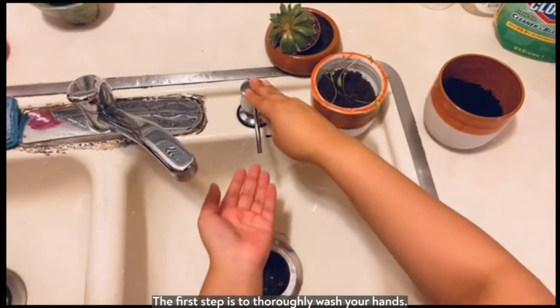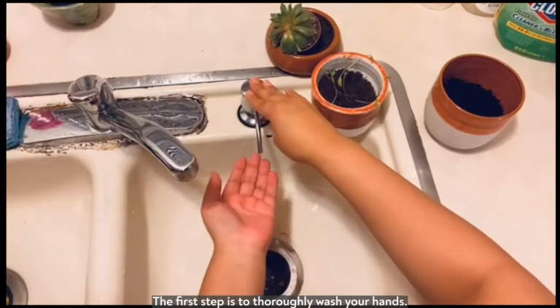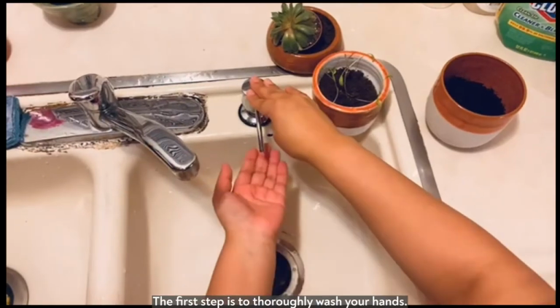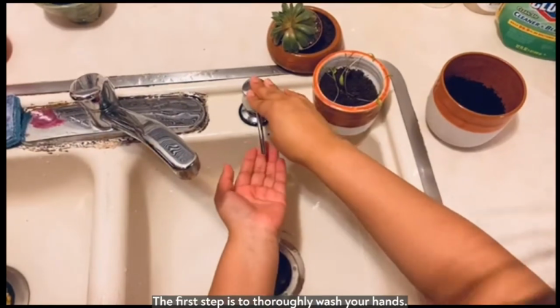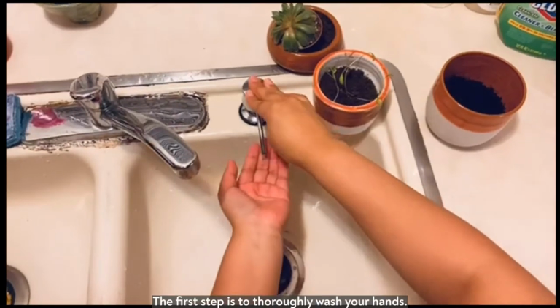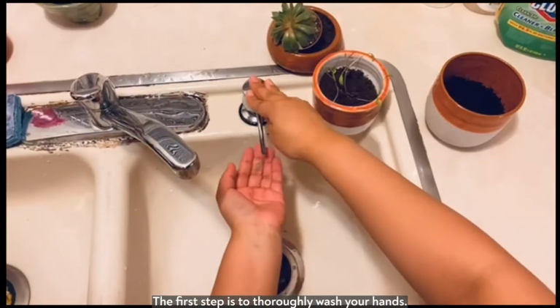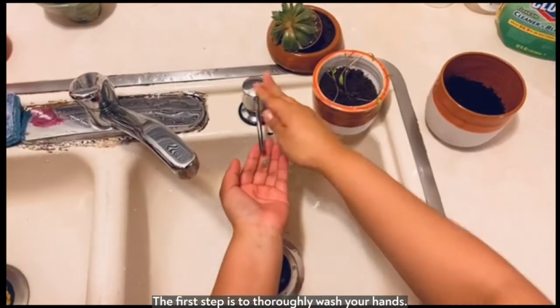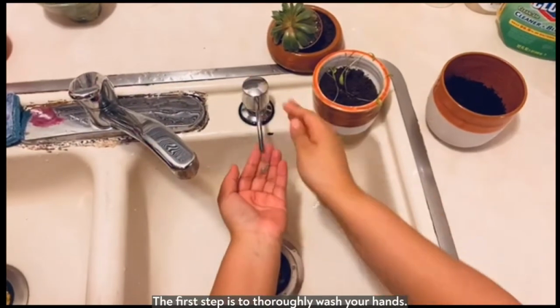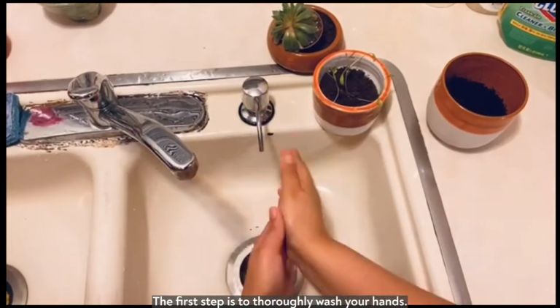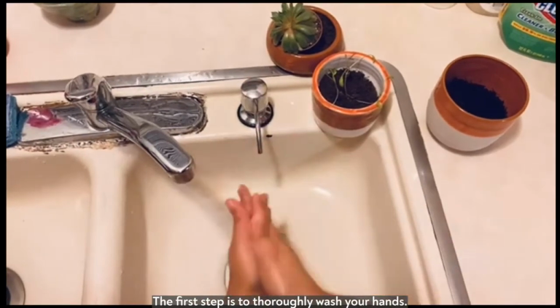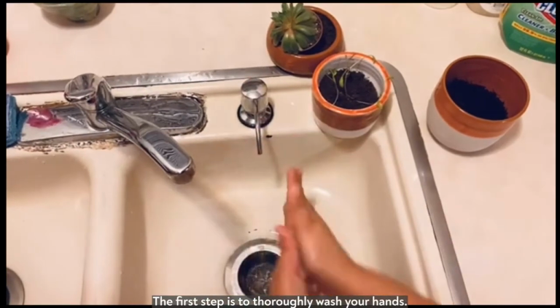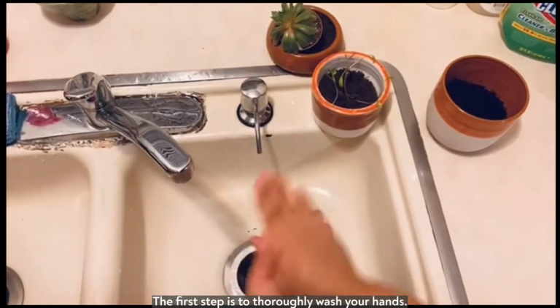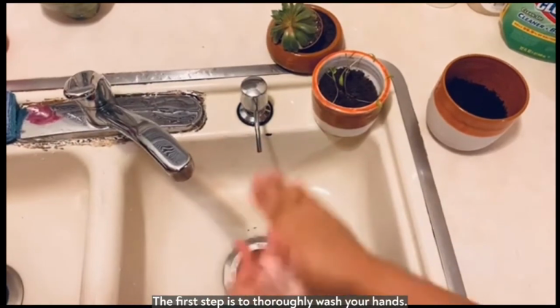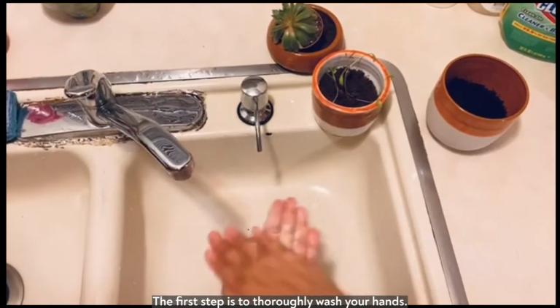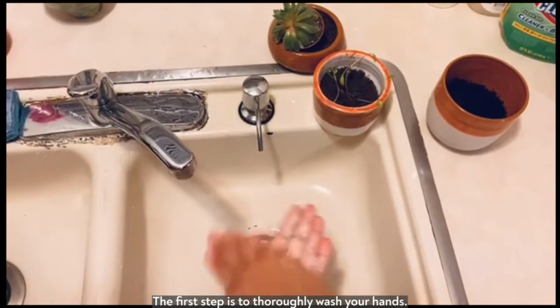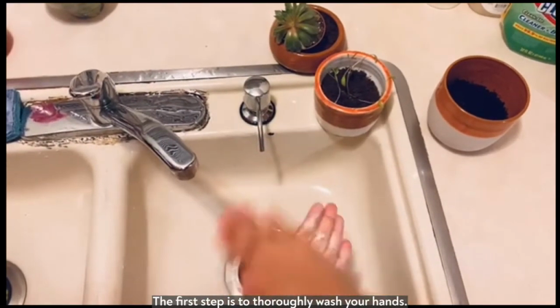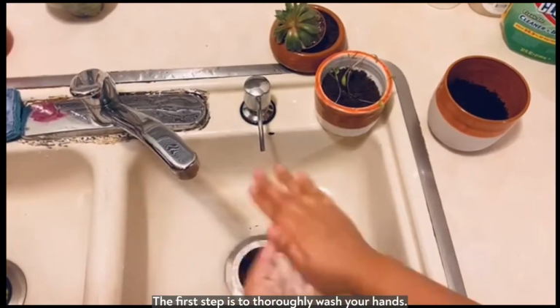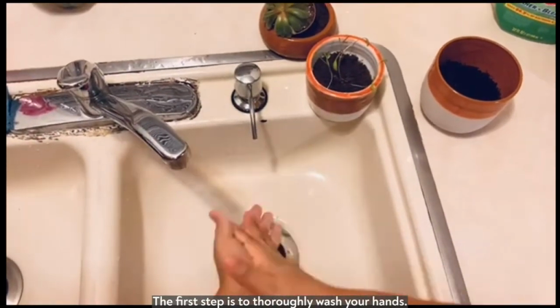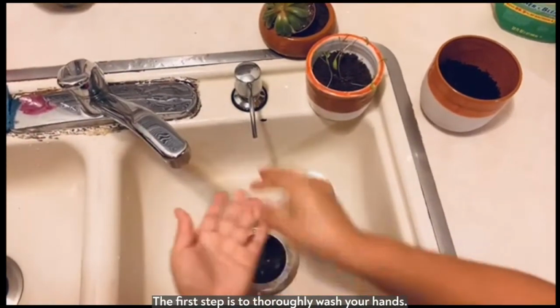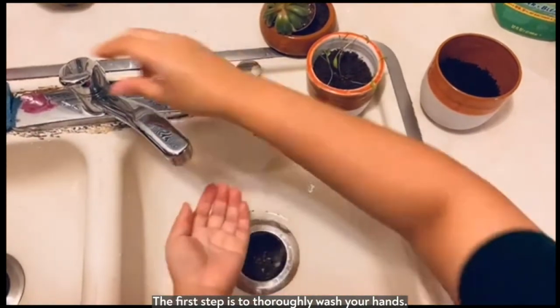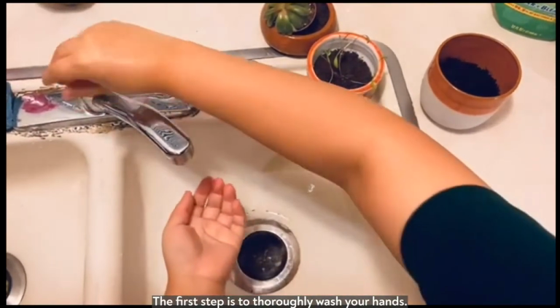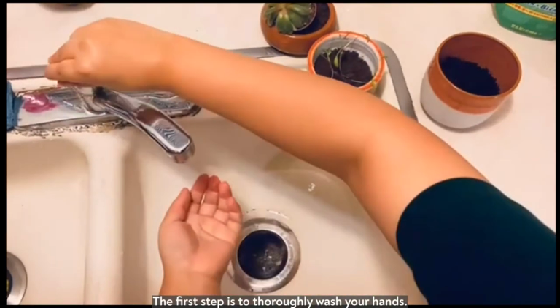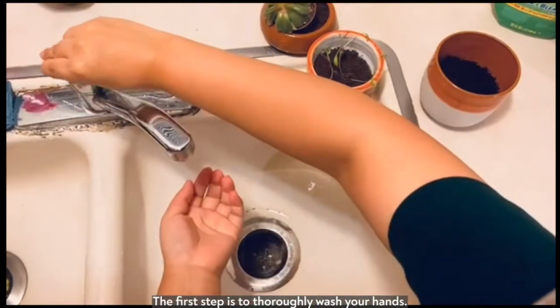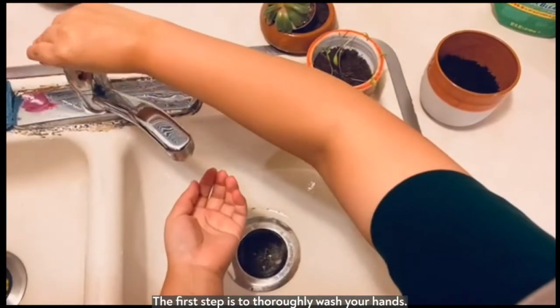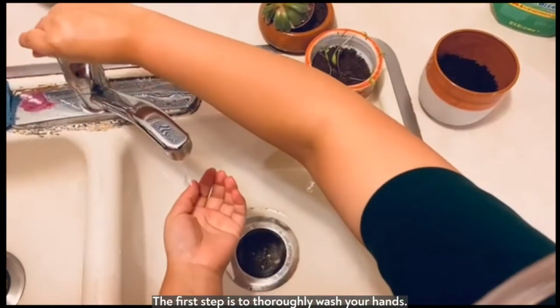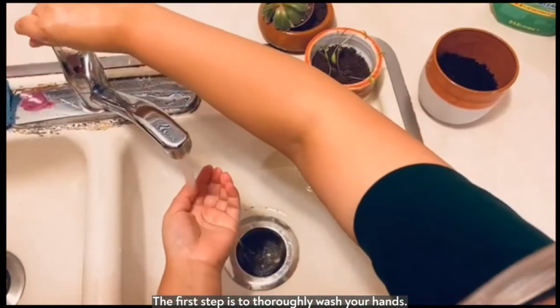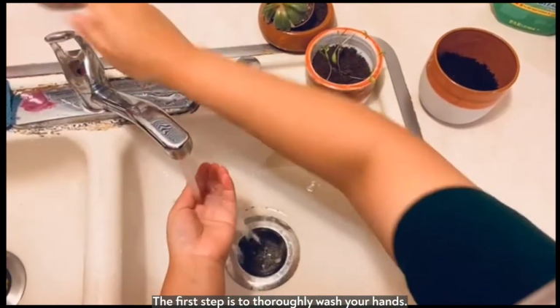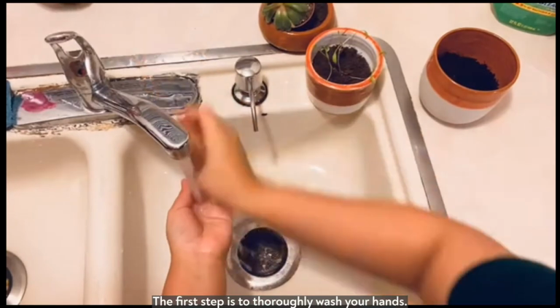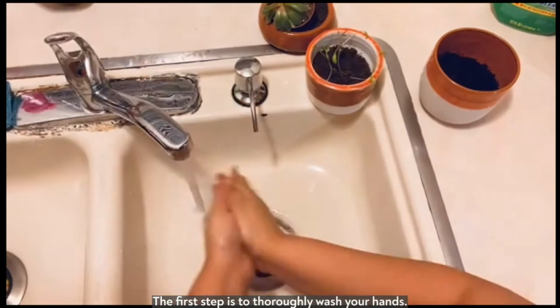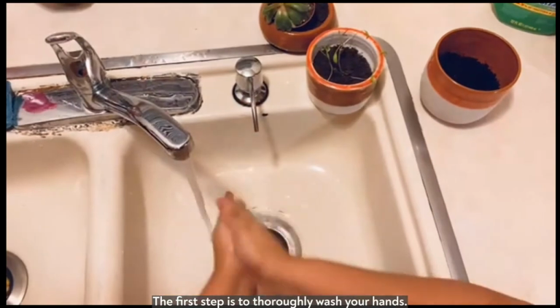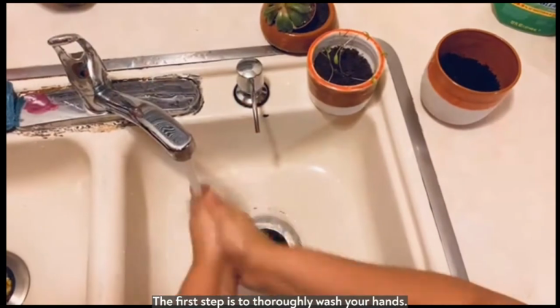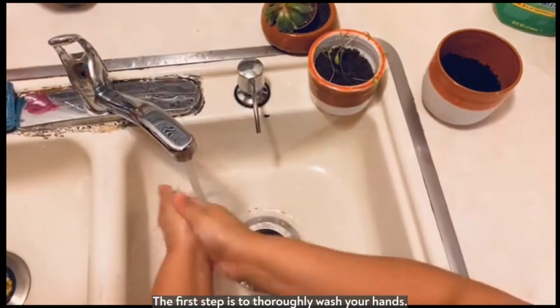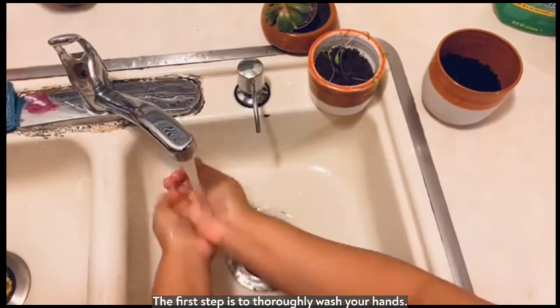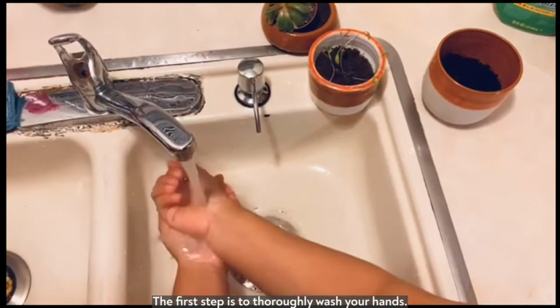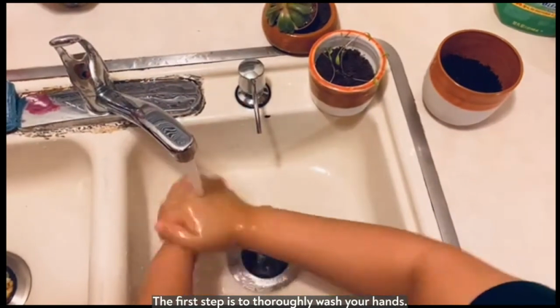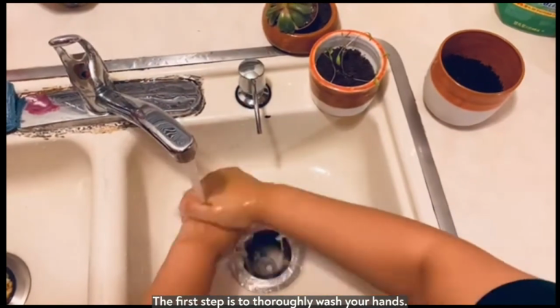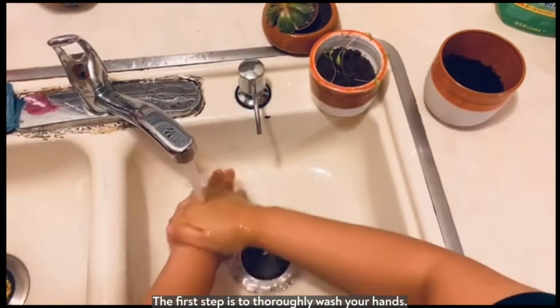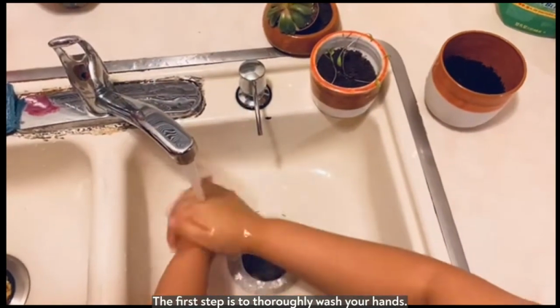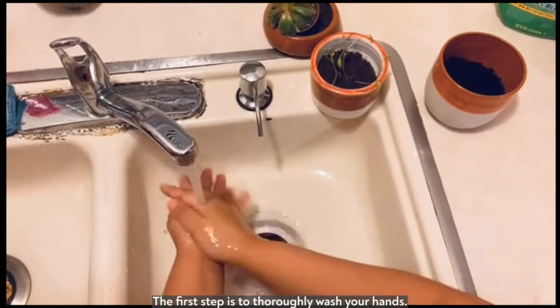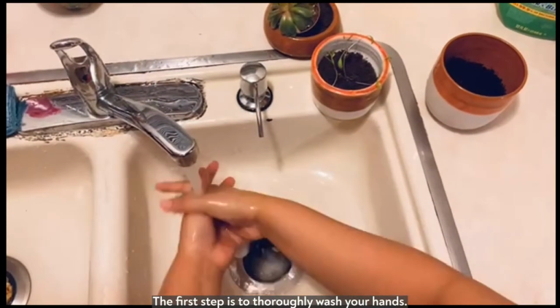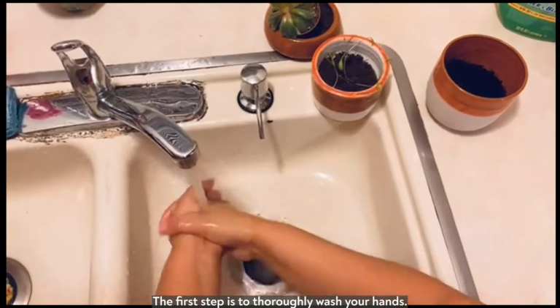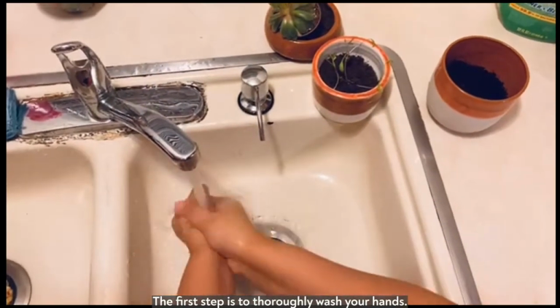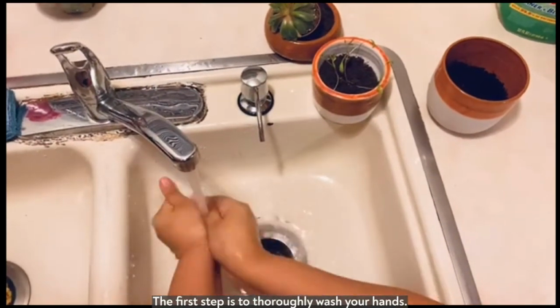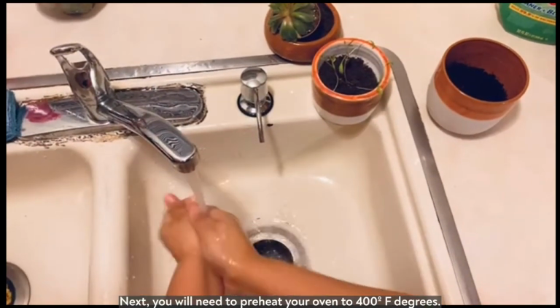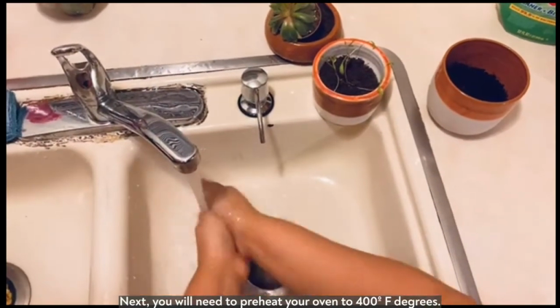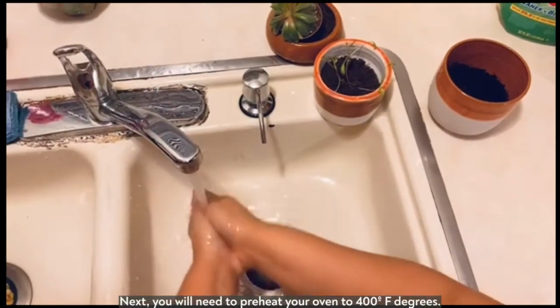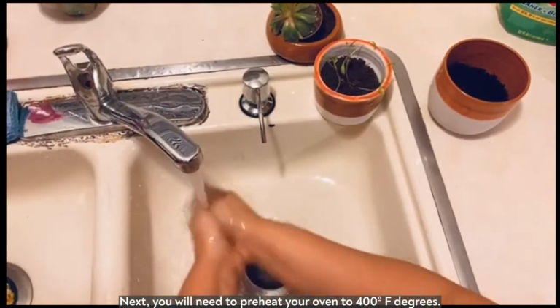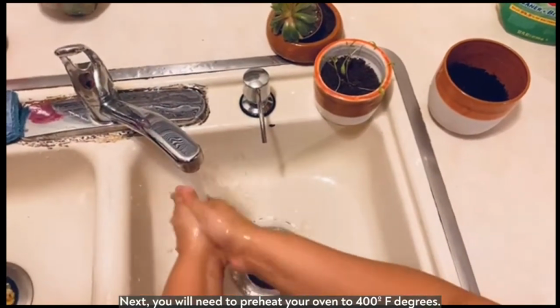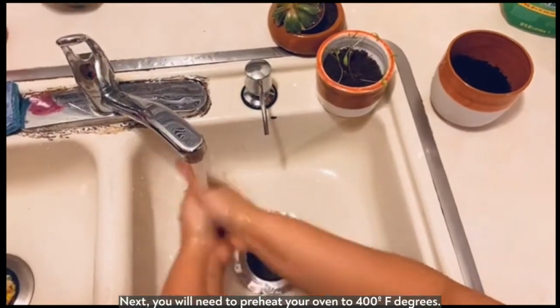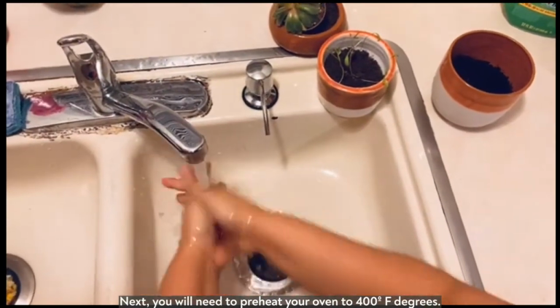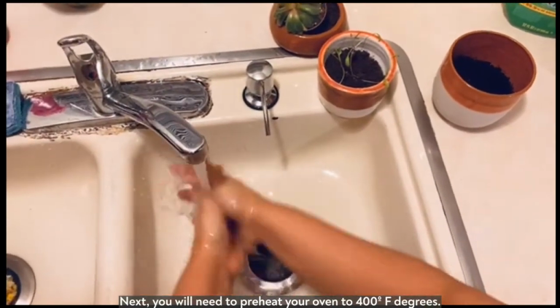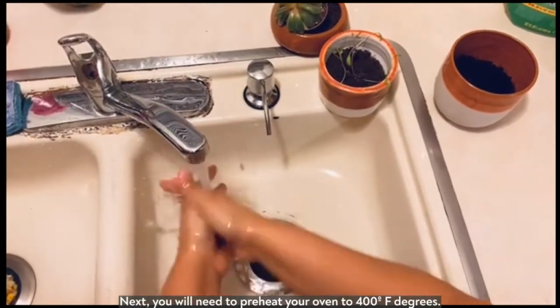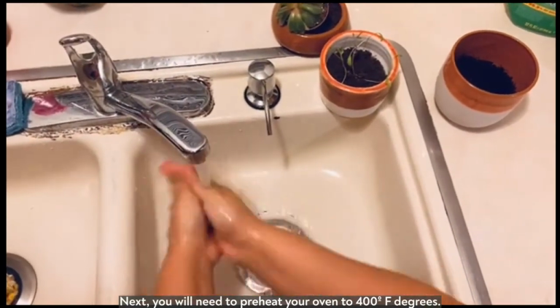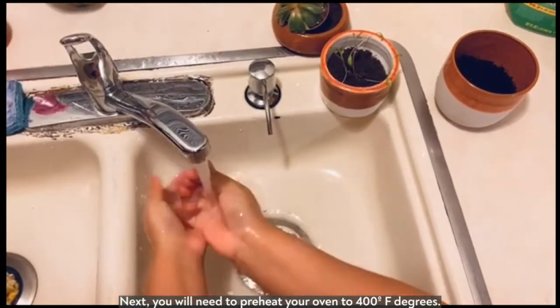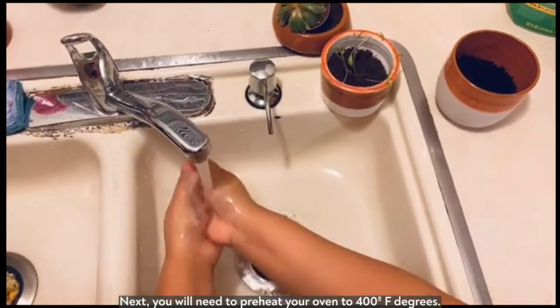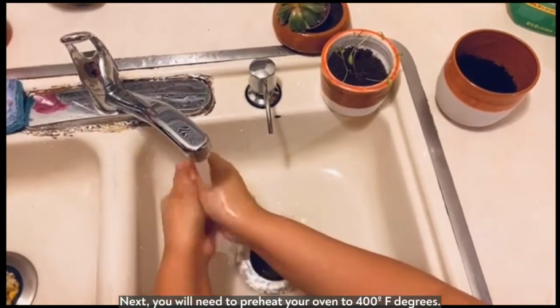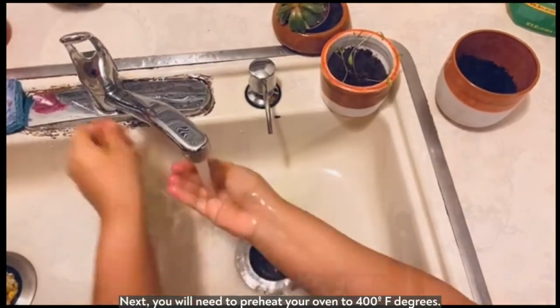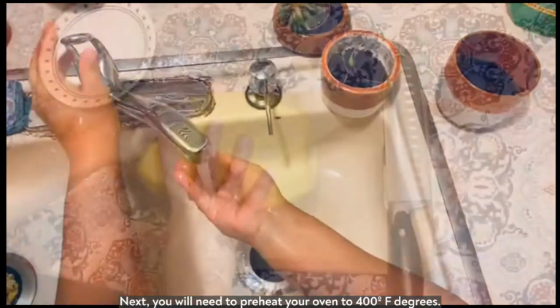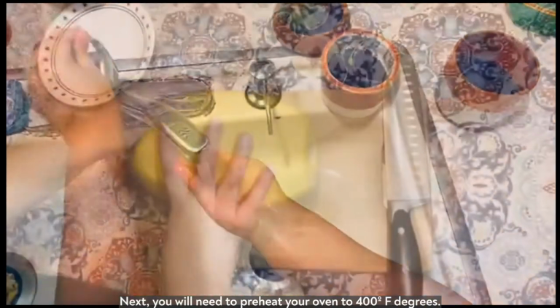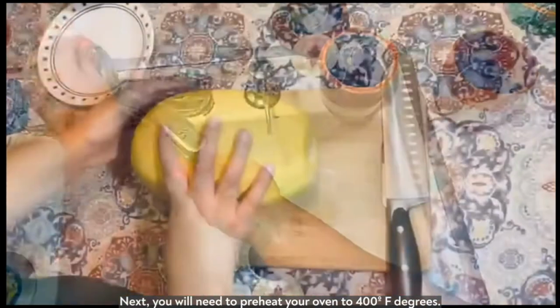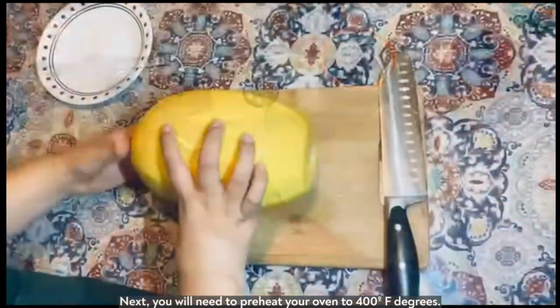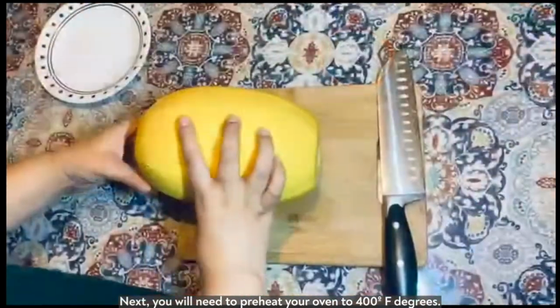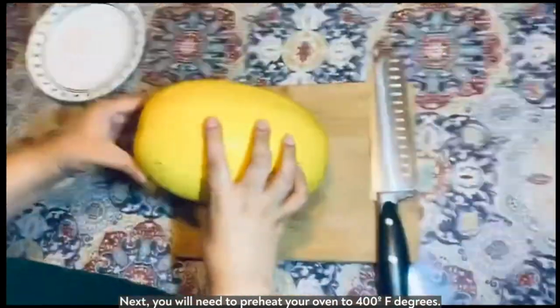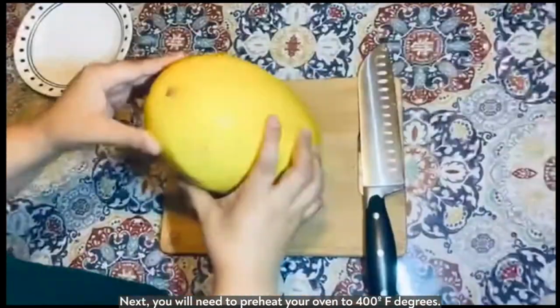The first step is to thoroughly wash your hands. Next you will need to preheat your oven to 400 degrees Fahrenheit.